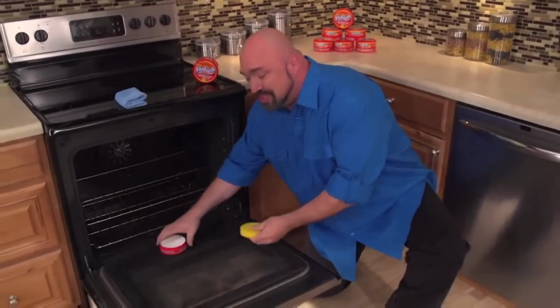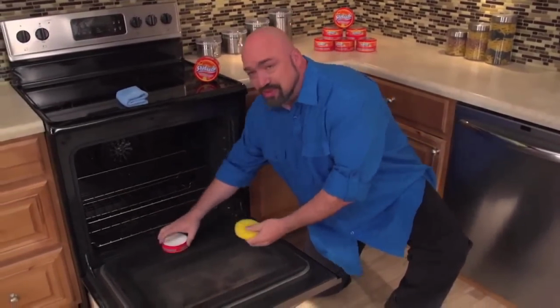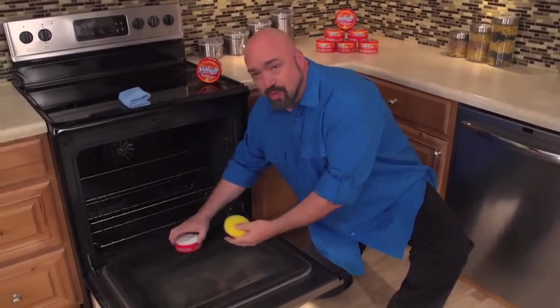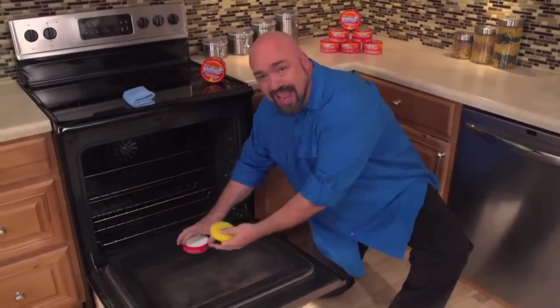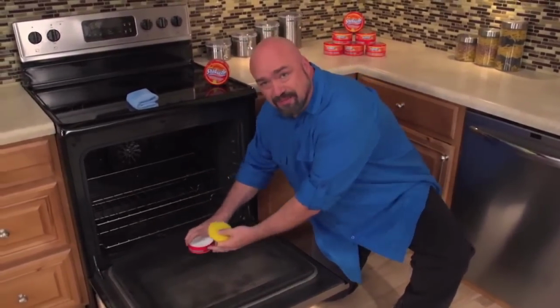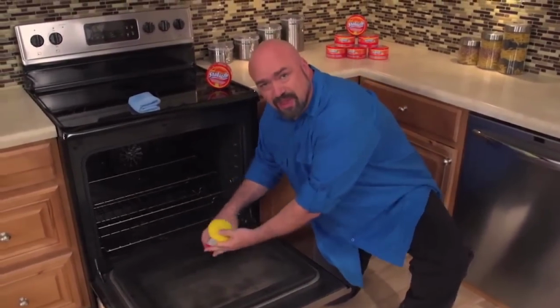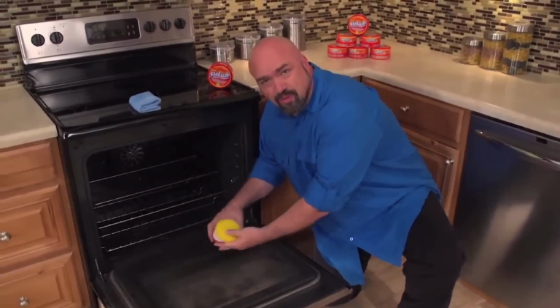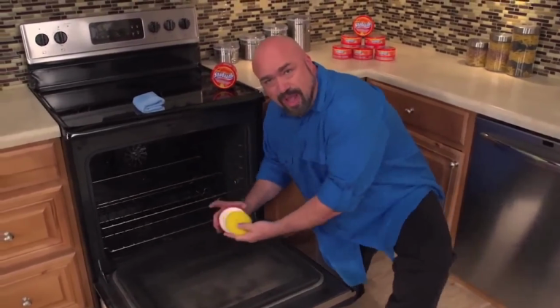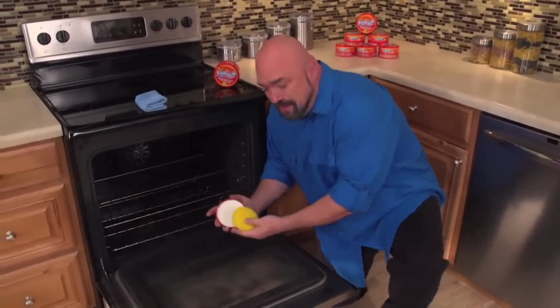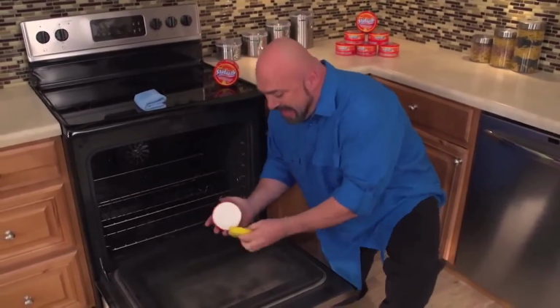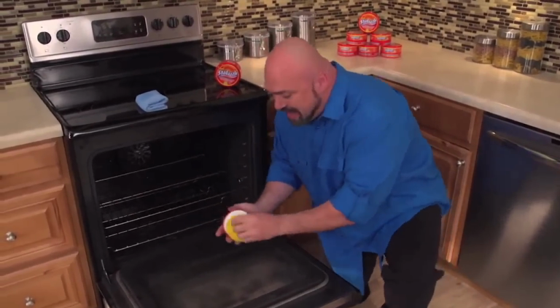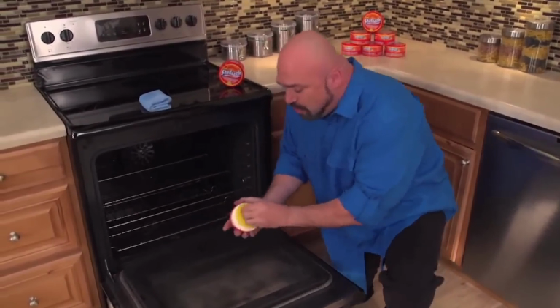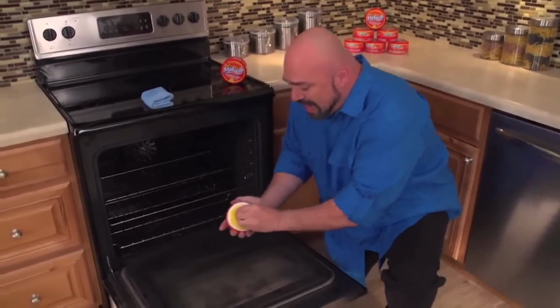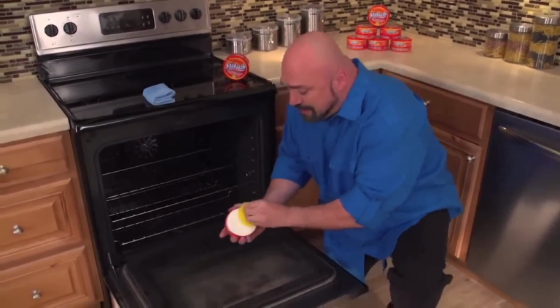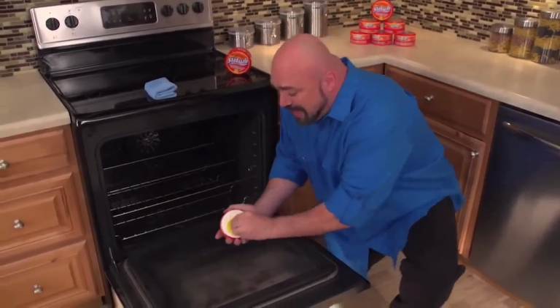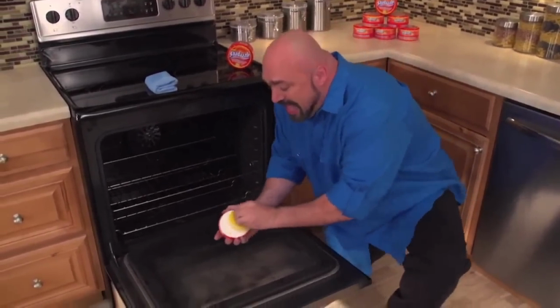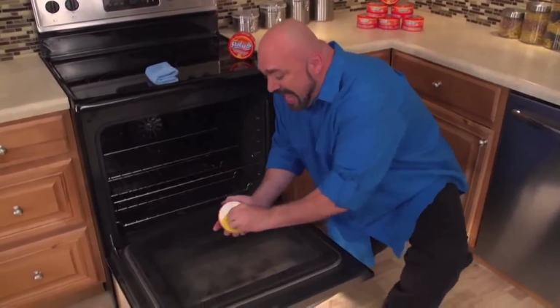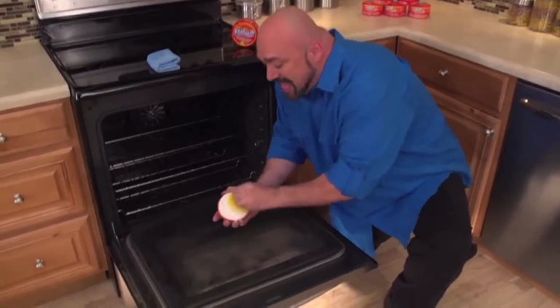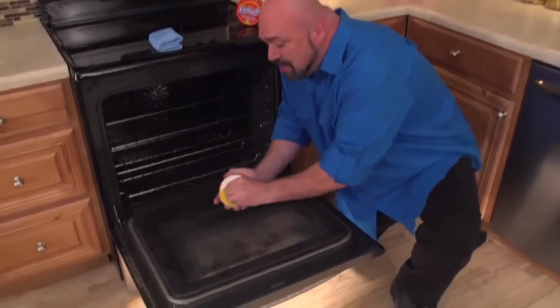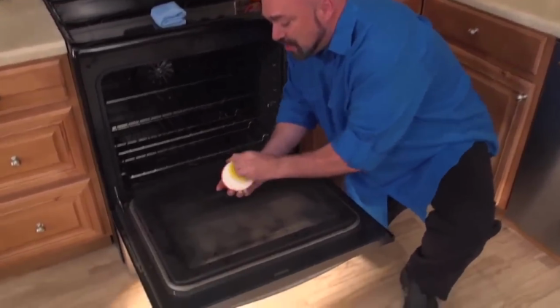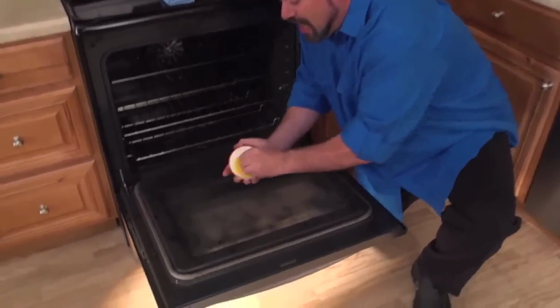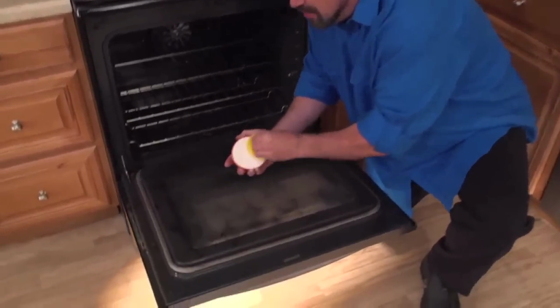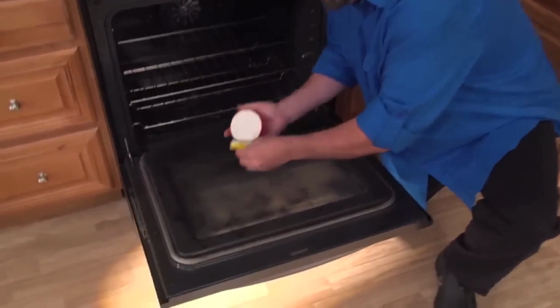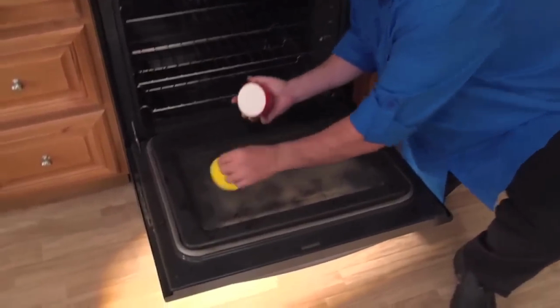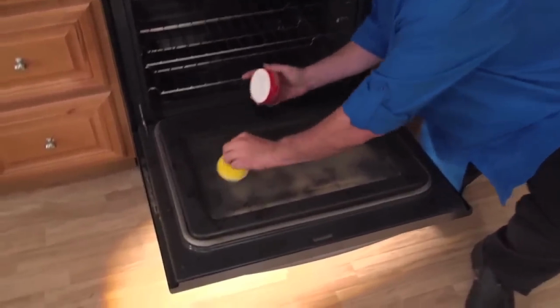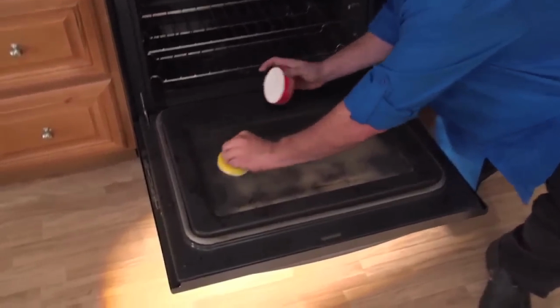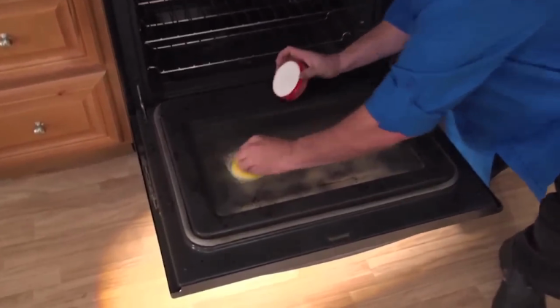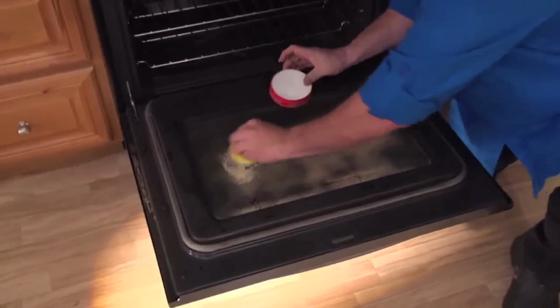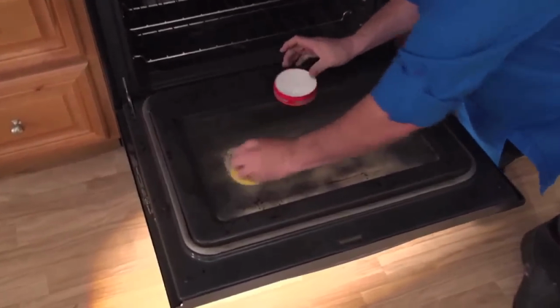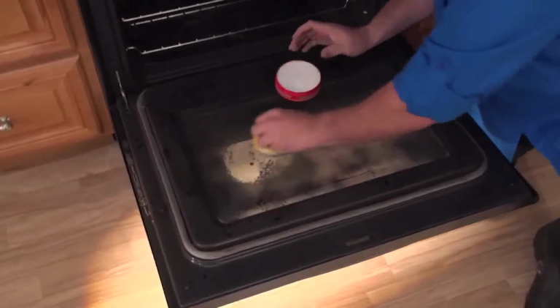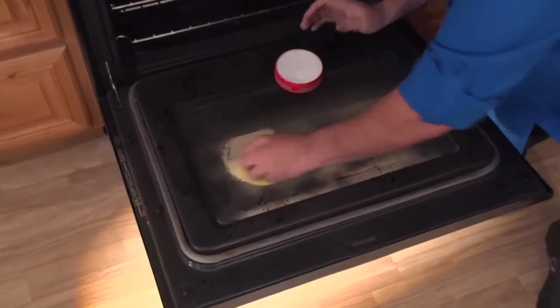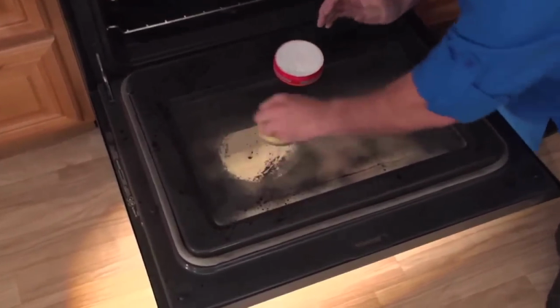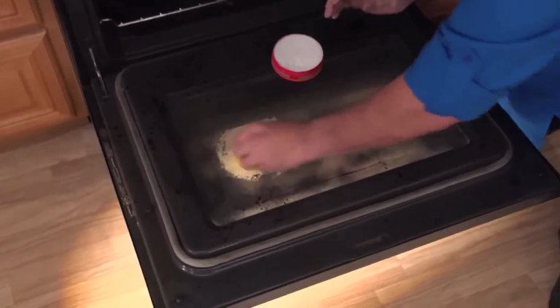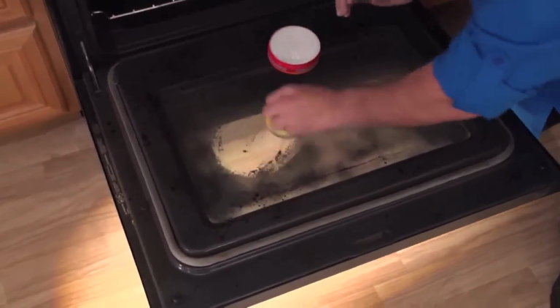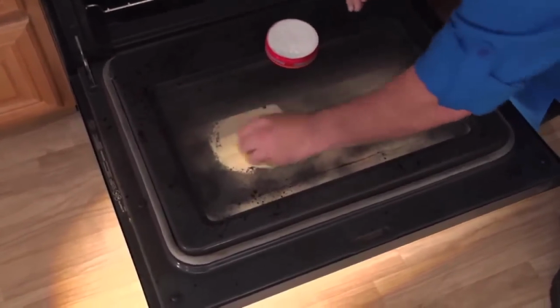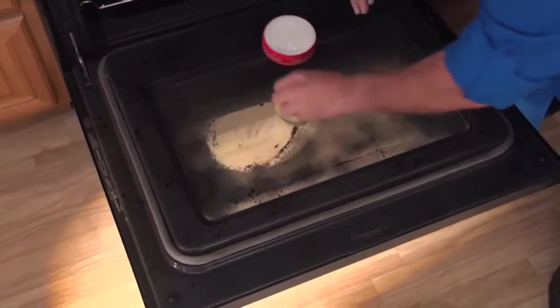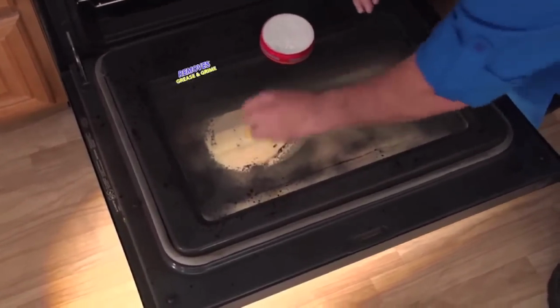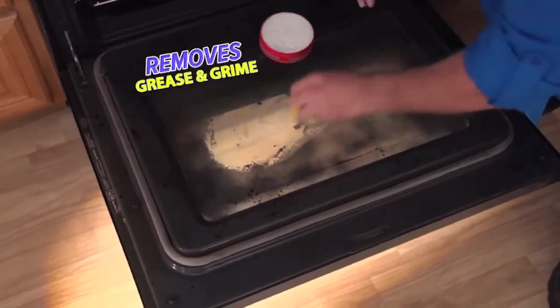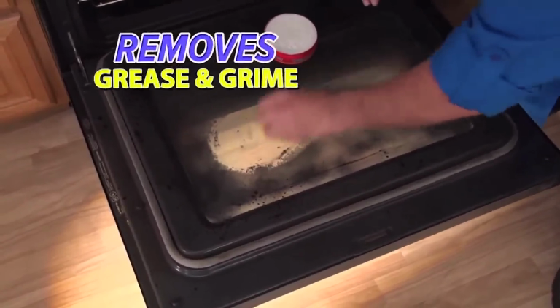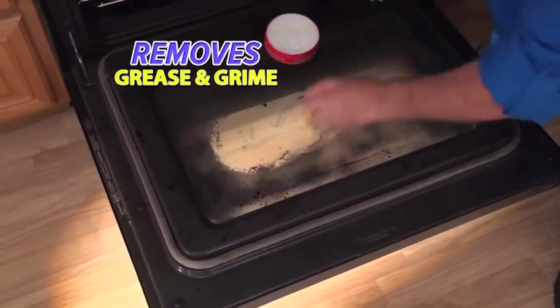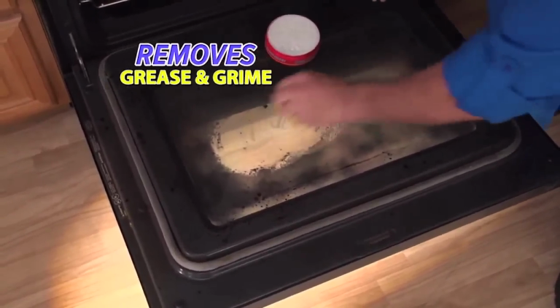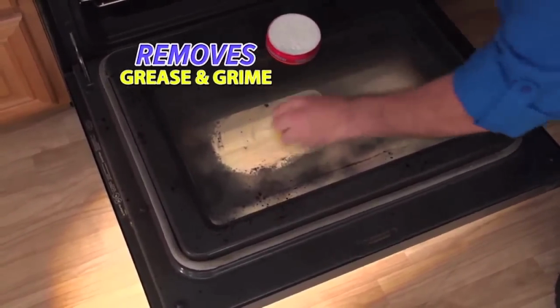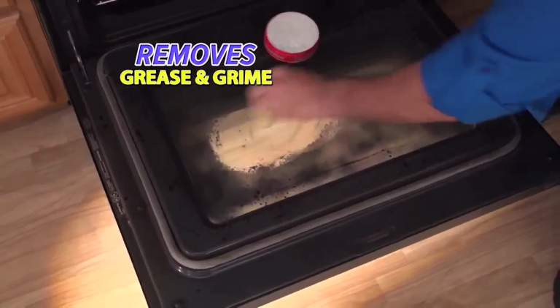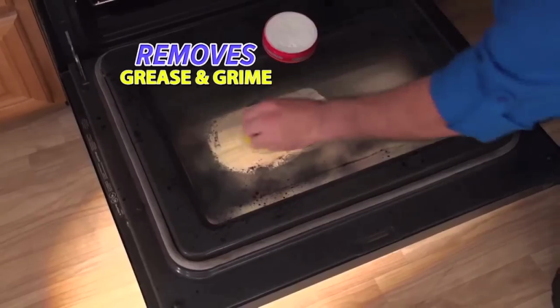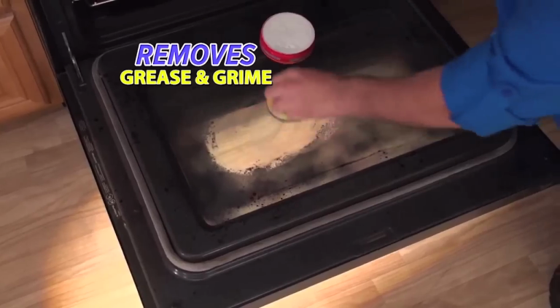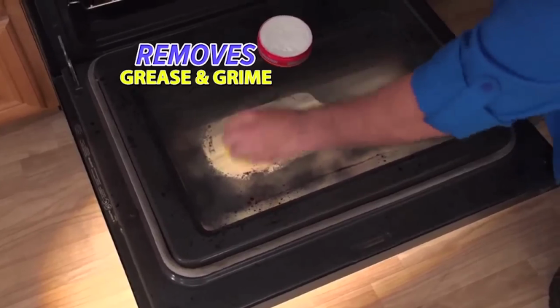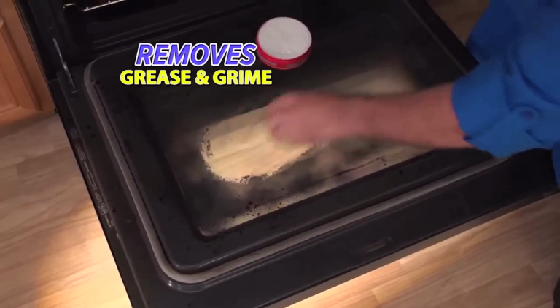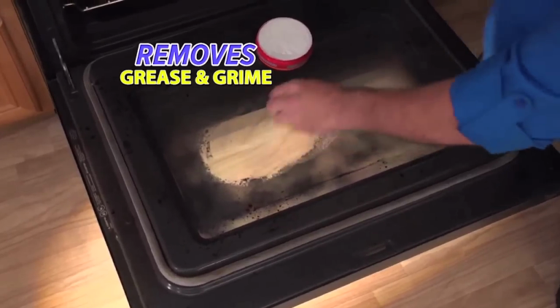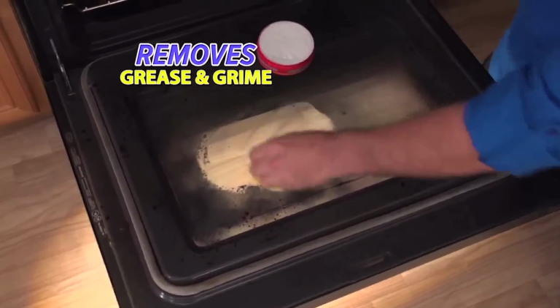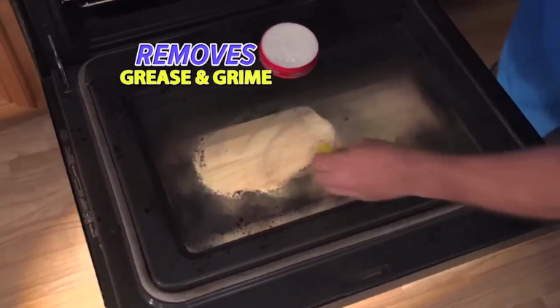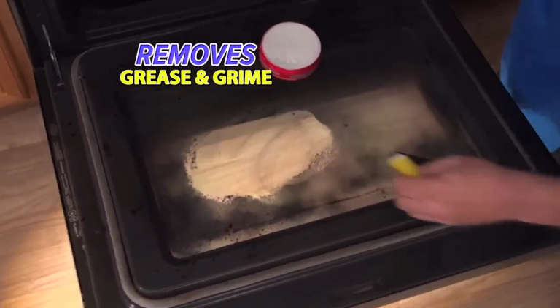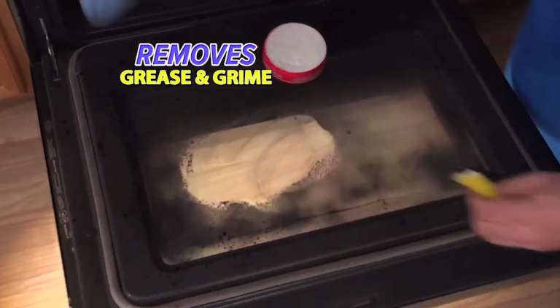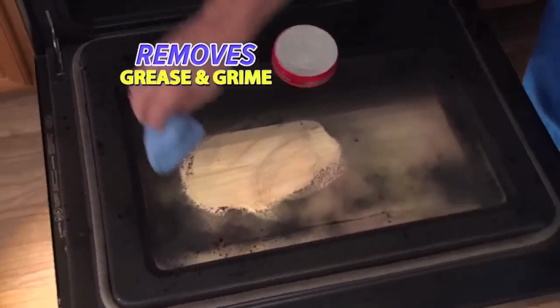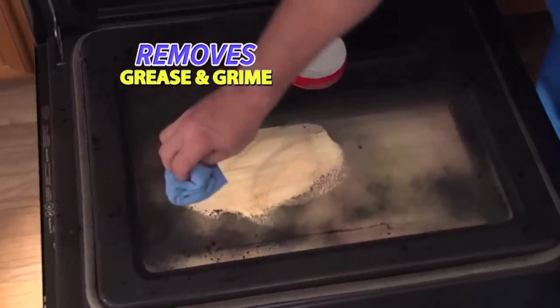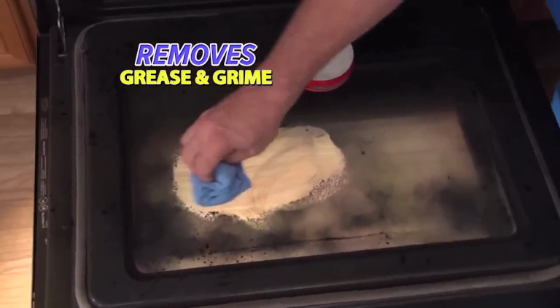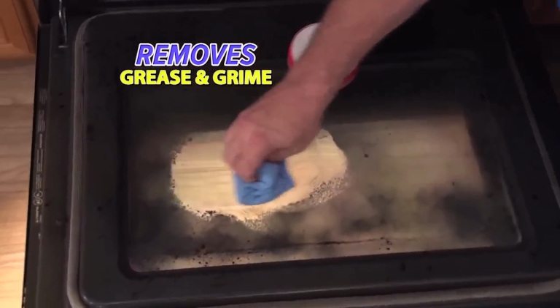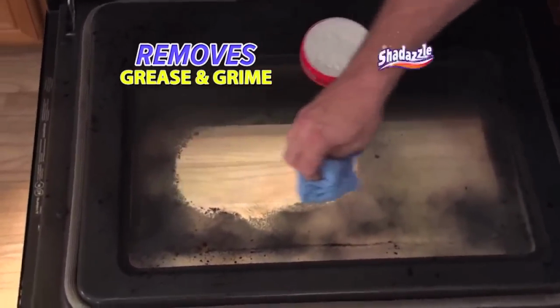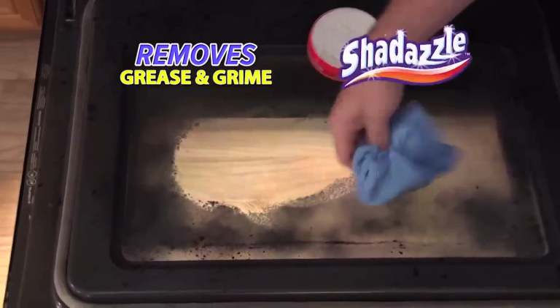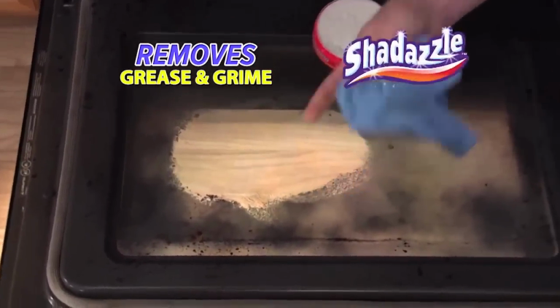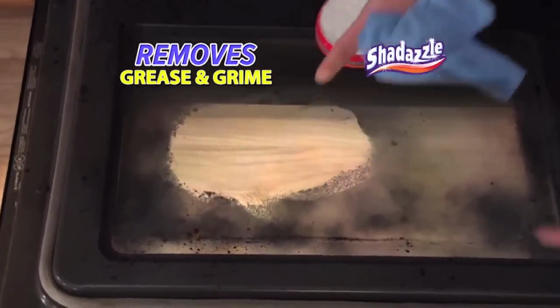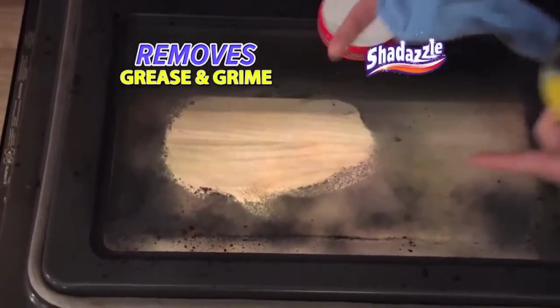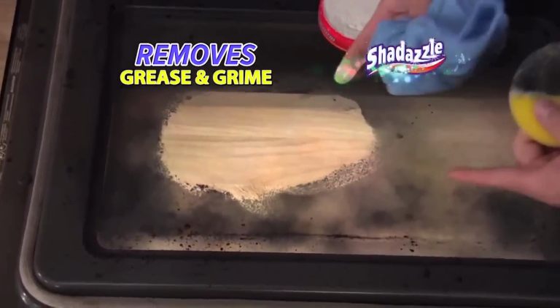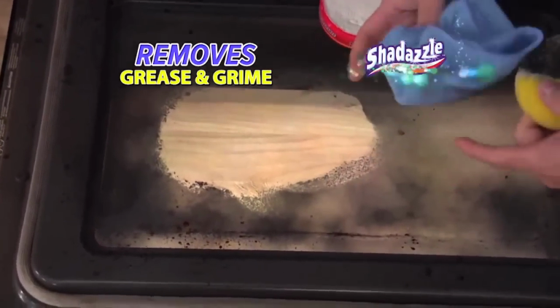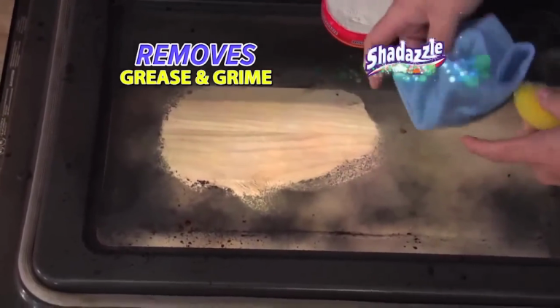Great for microwaves and inside your ovens. Just wet, rub, and wipe, and you'll cut through years of baked-on, caked-on grease and grime. That's Shedazzle.